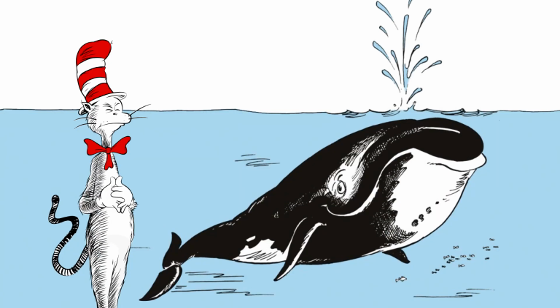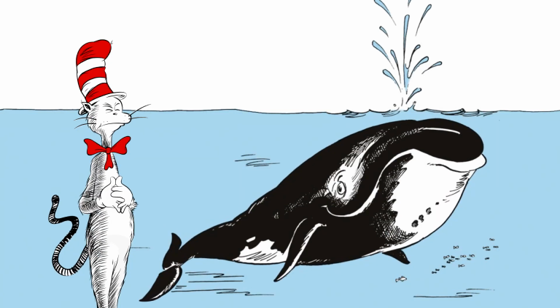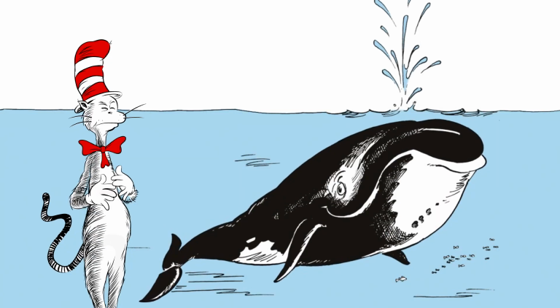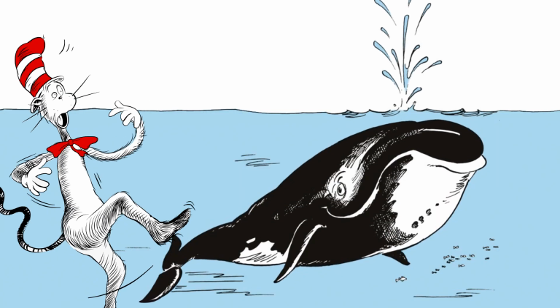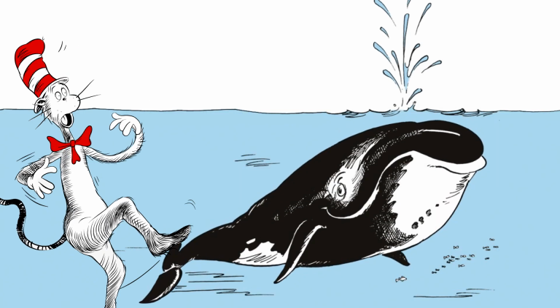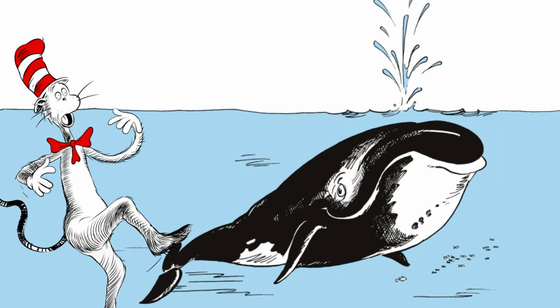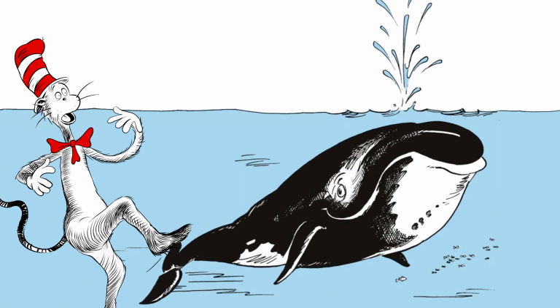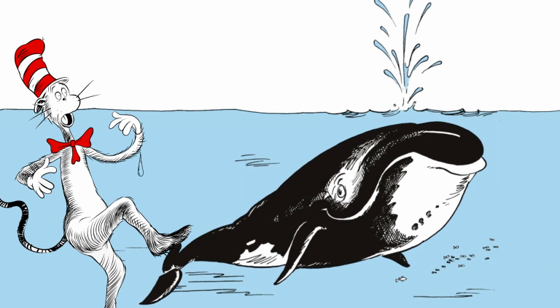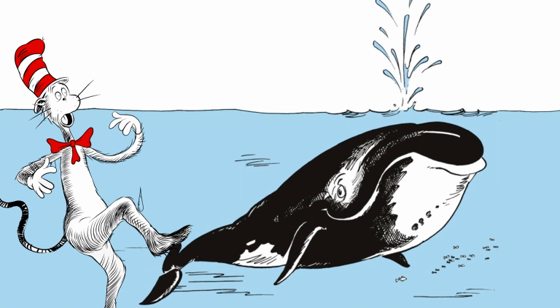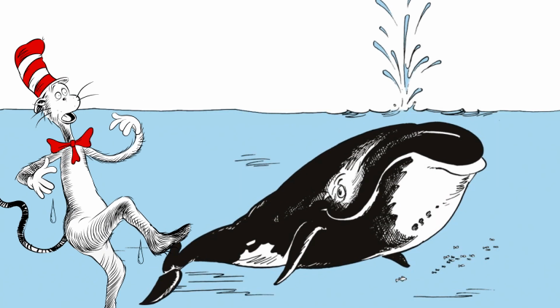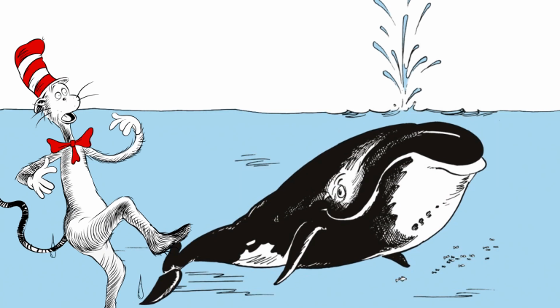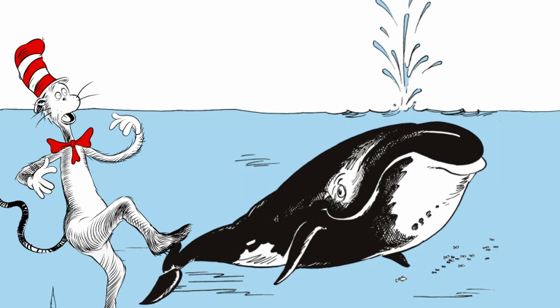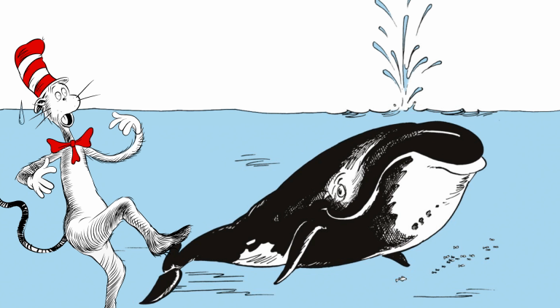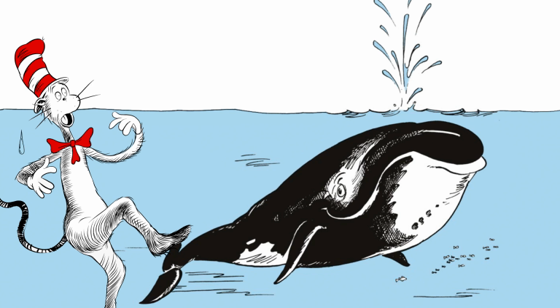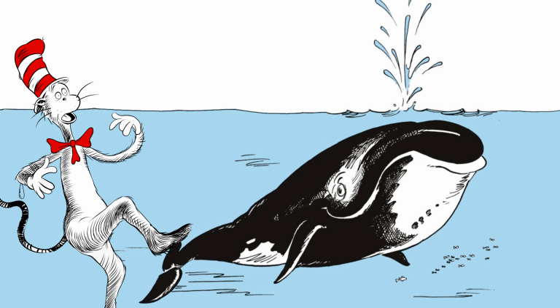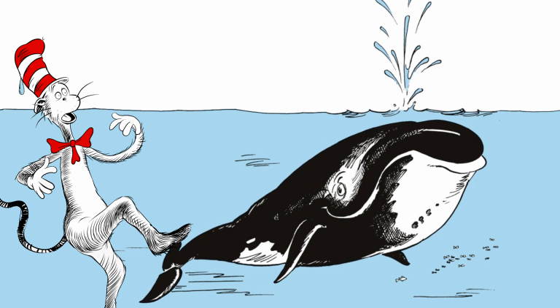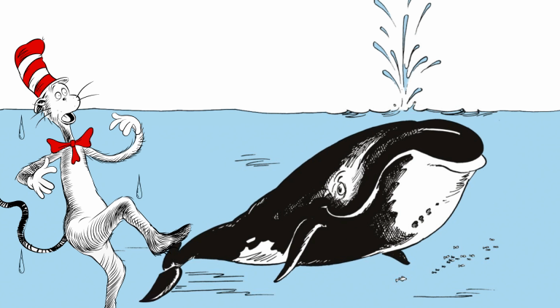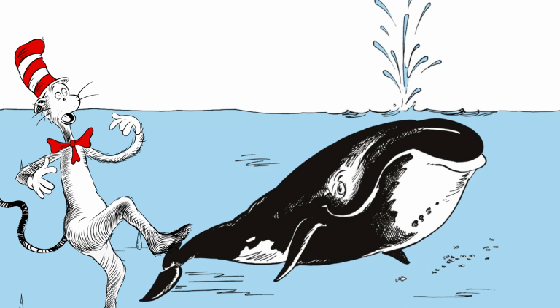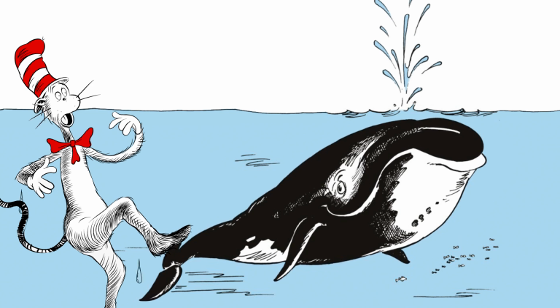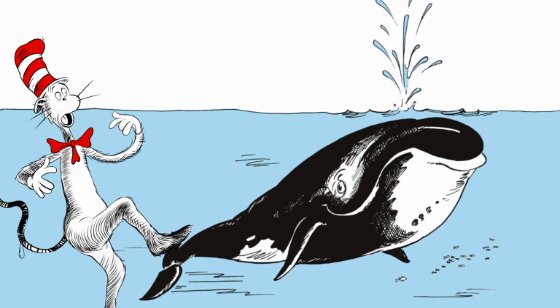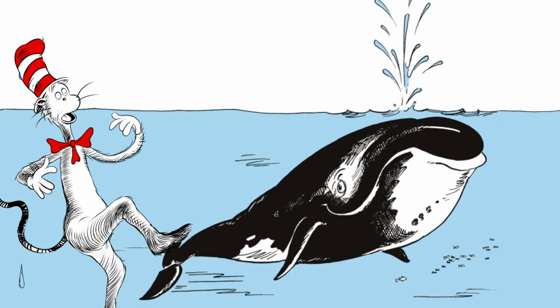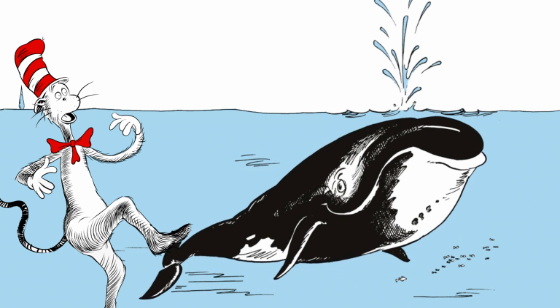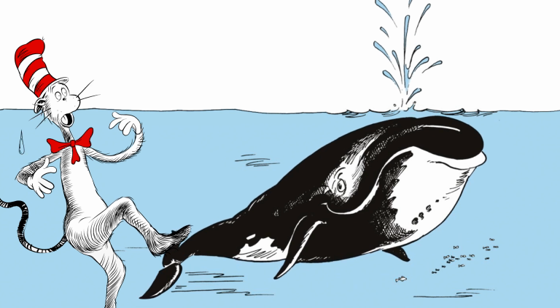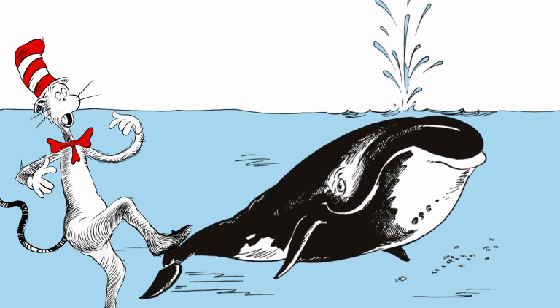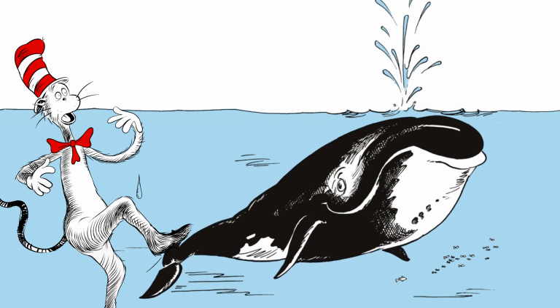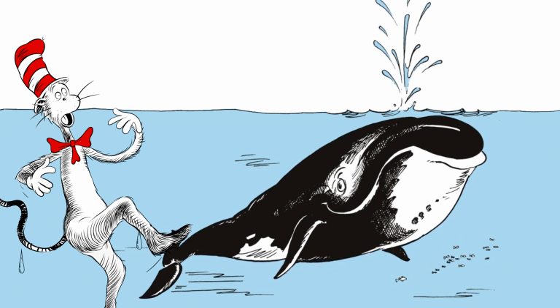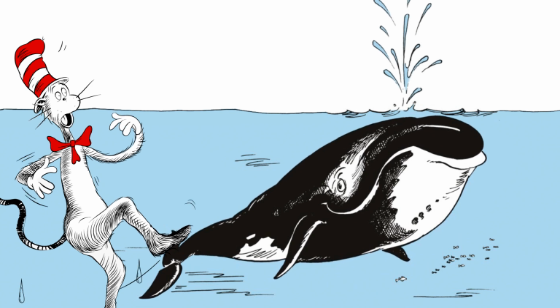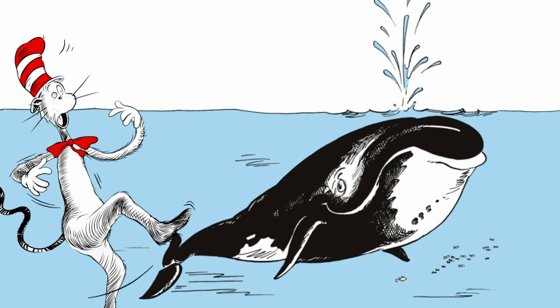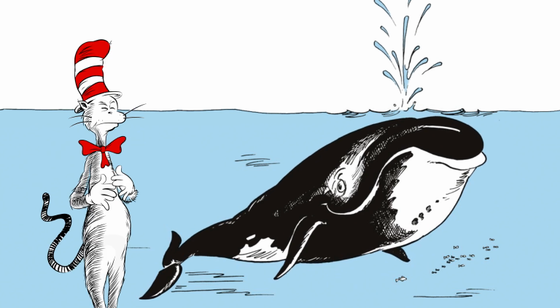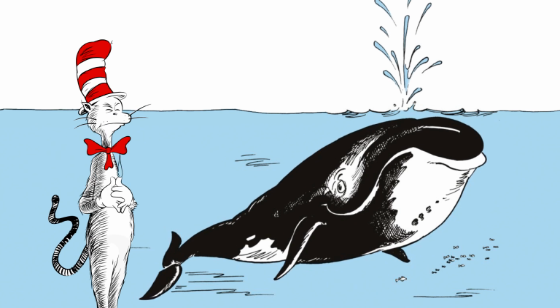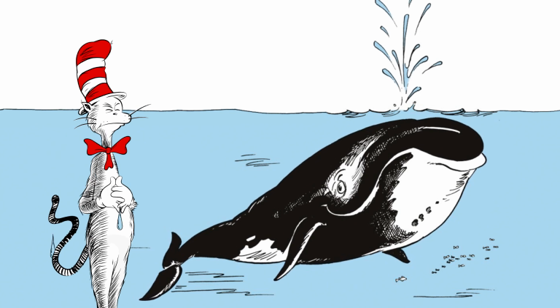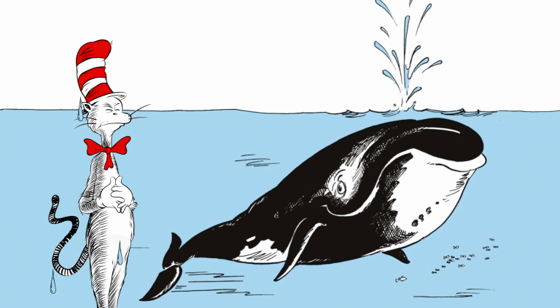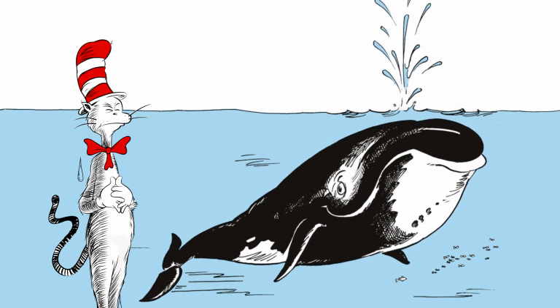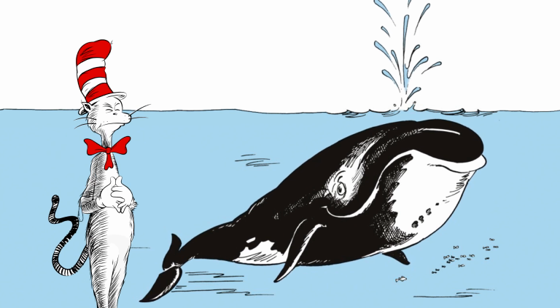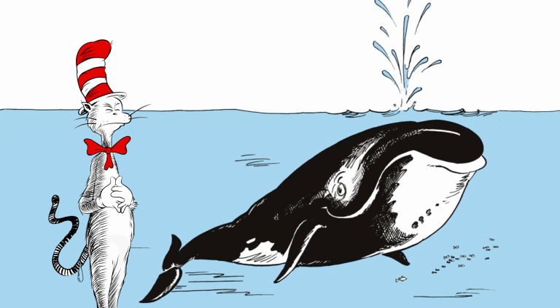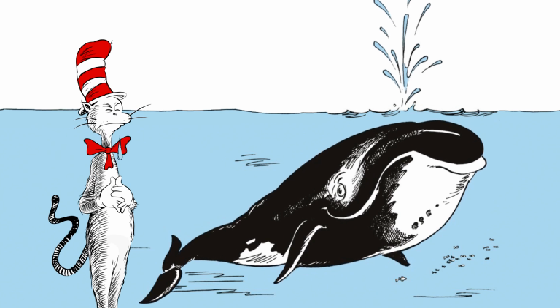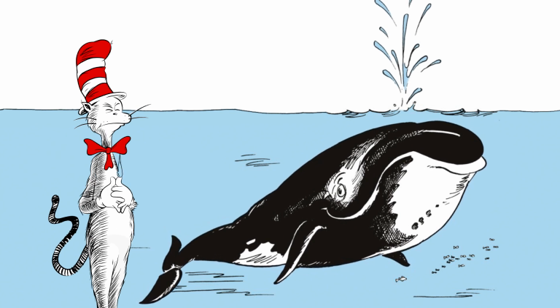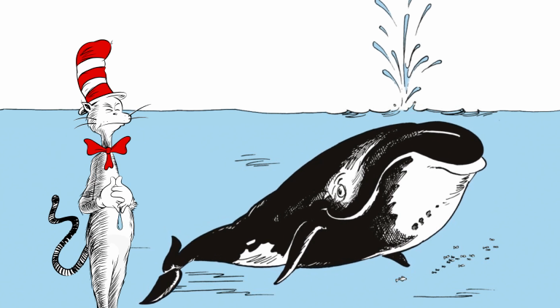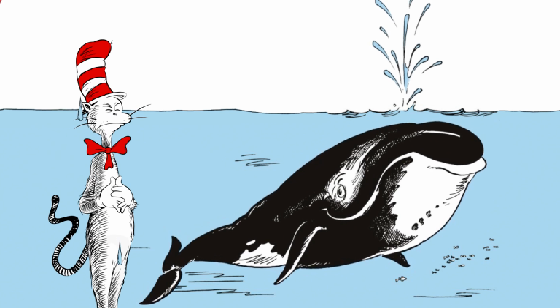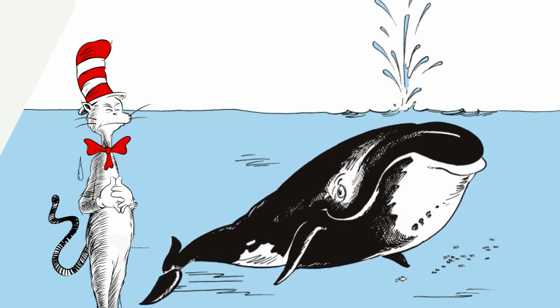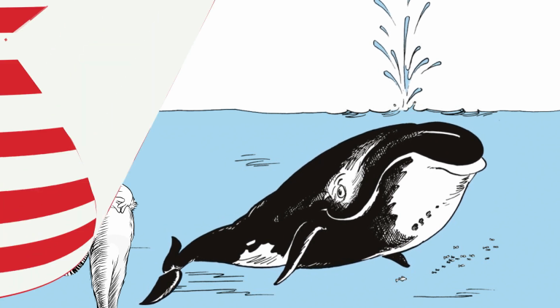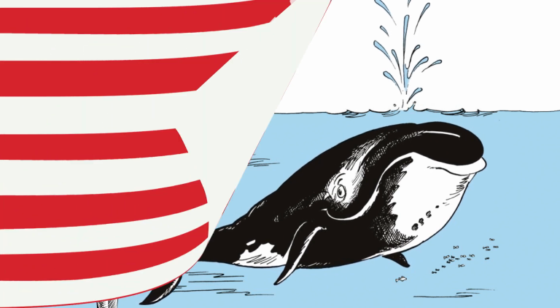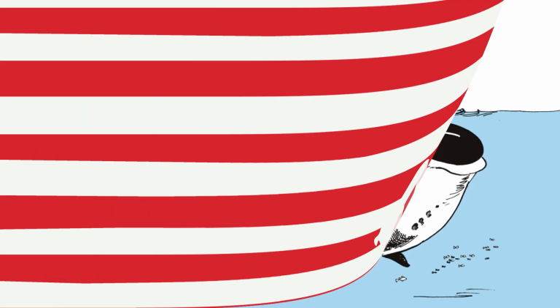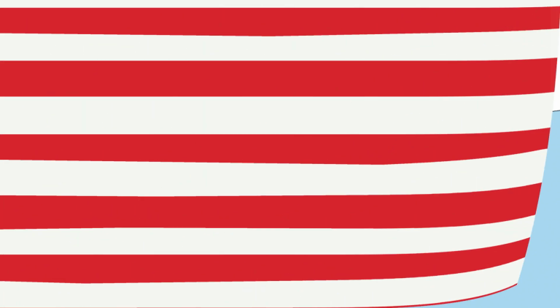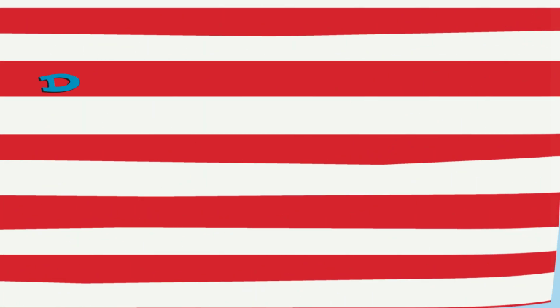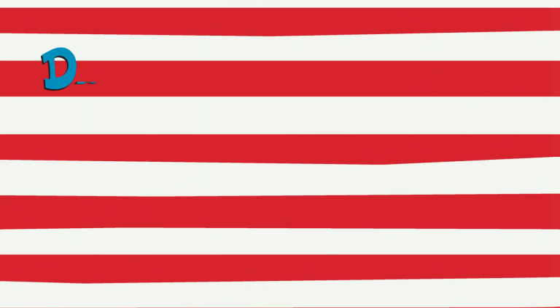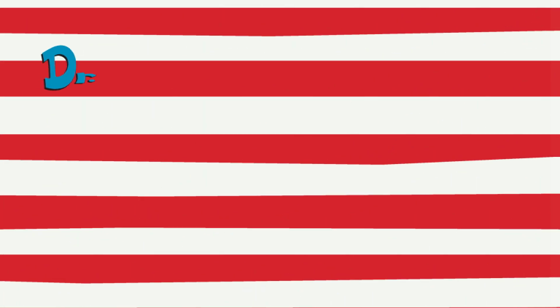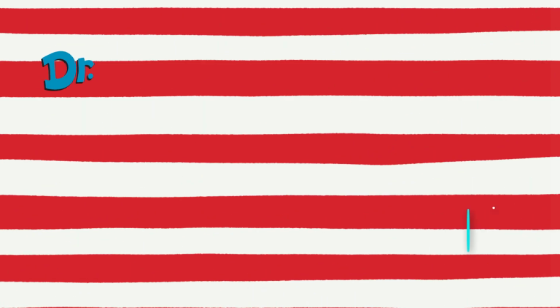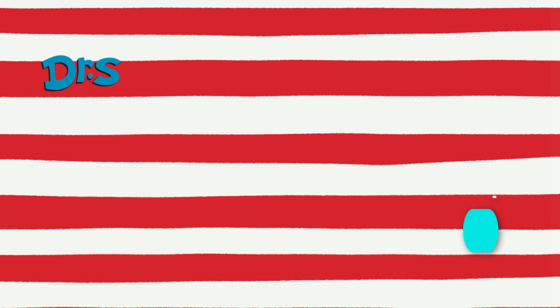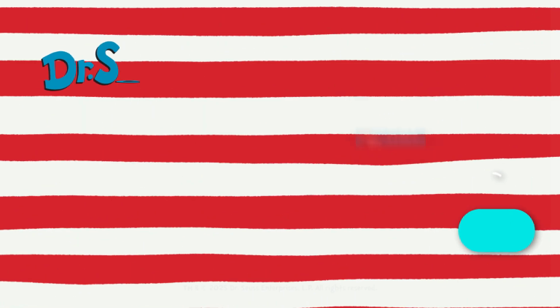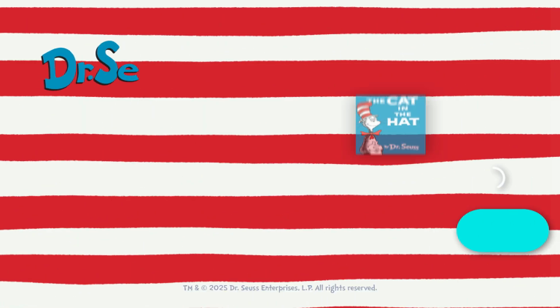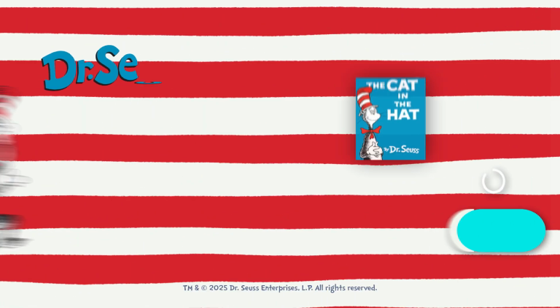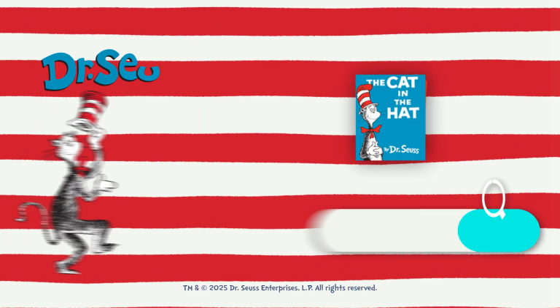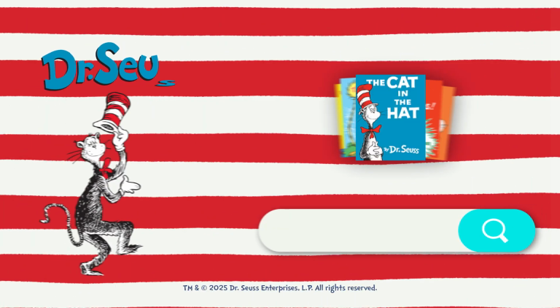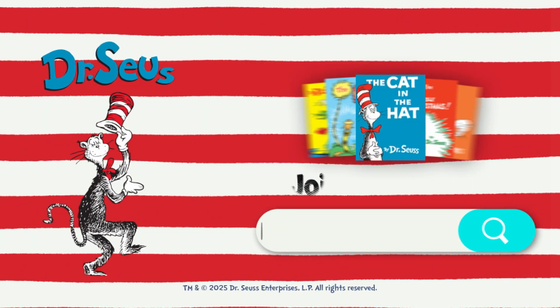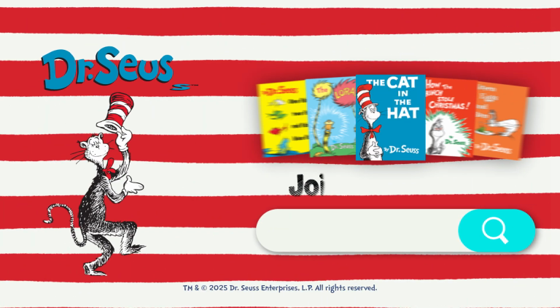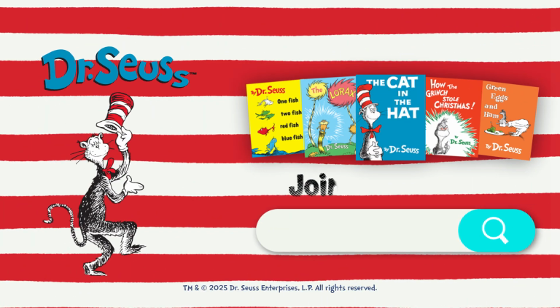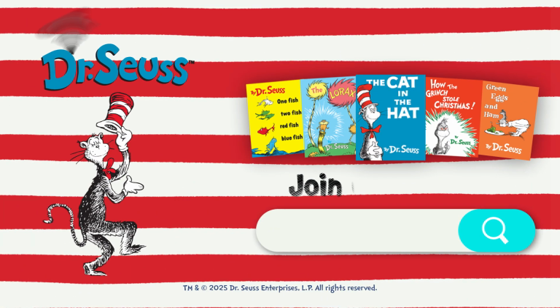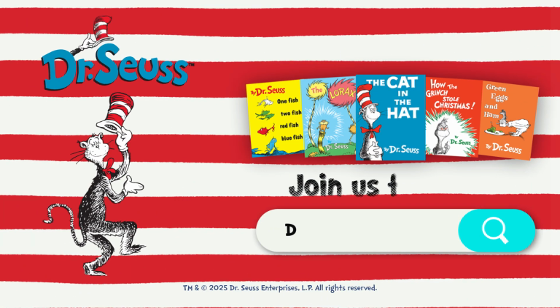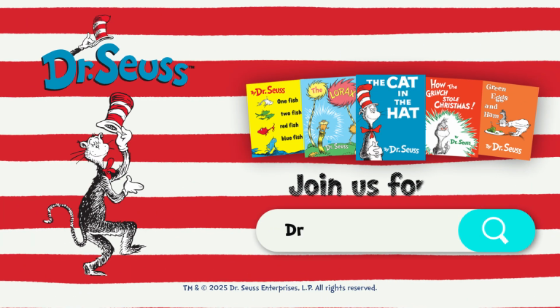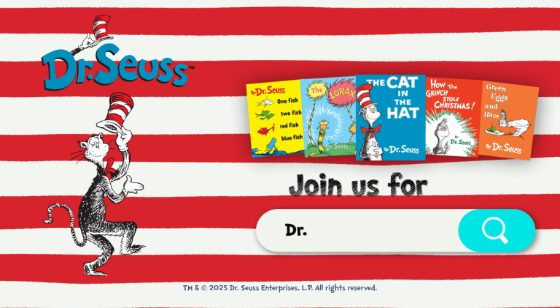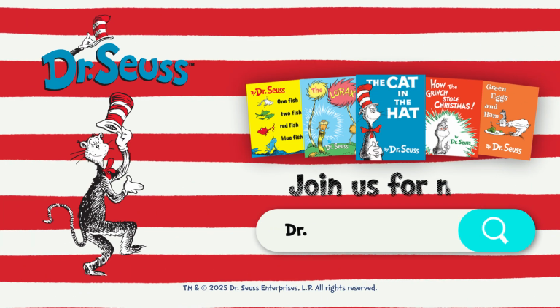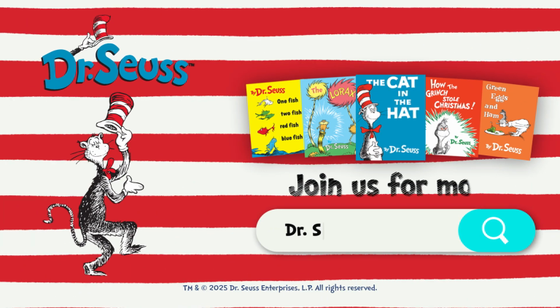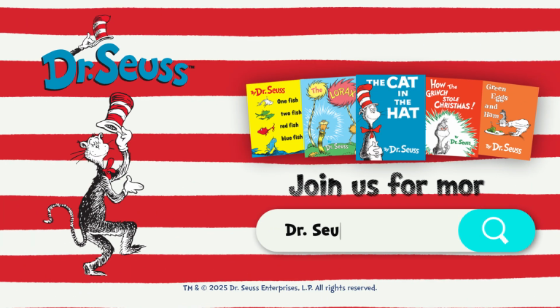Whoa! Whoa! I just got dry. I just got dry. Bye-bye!